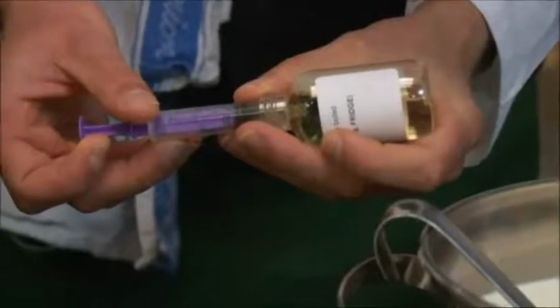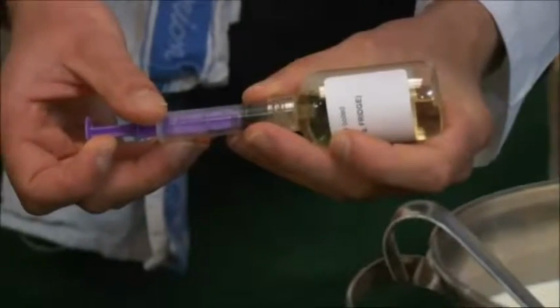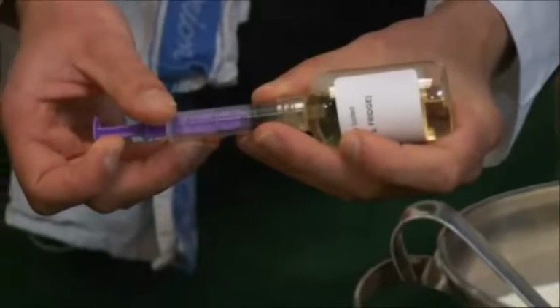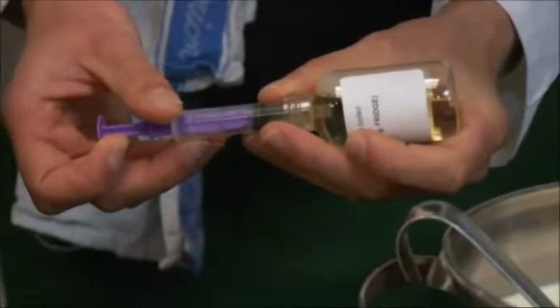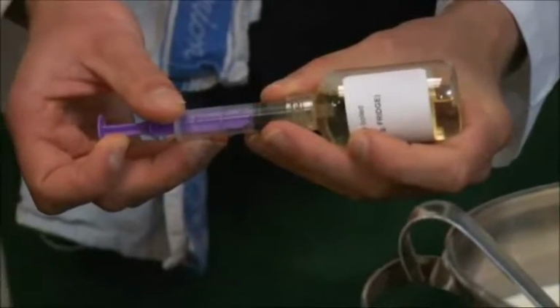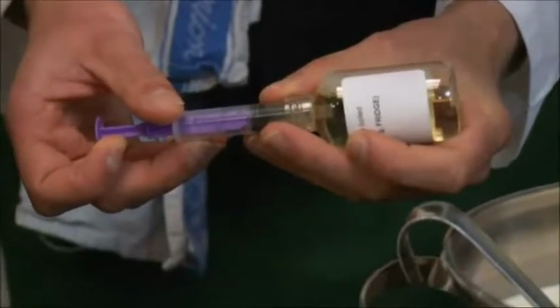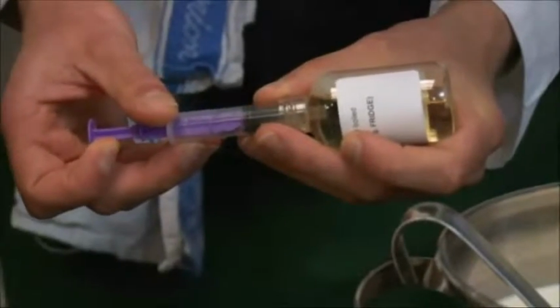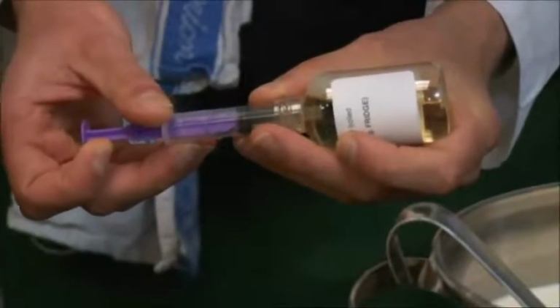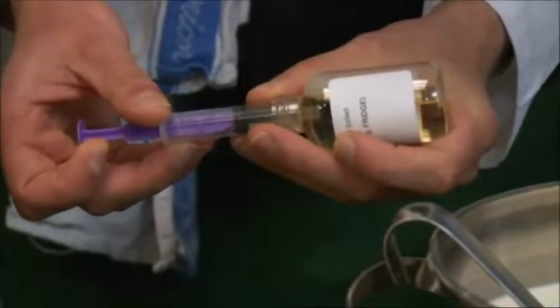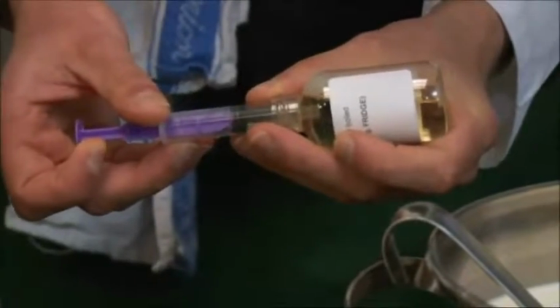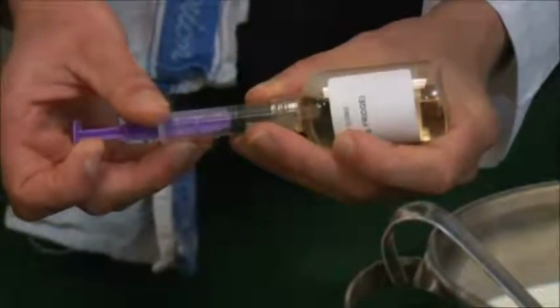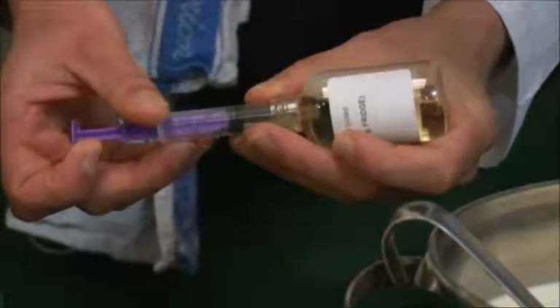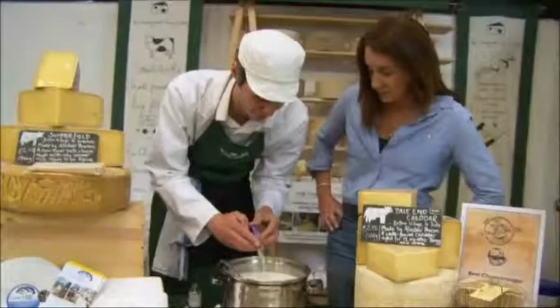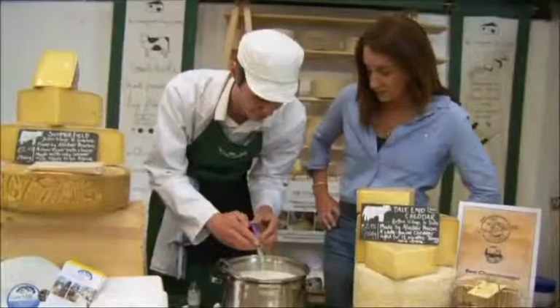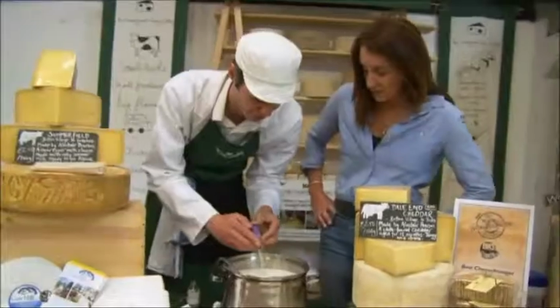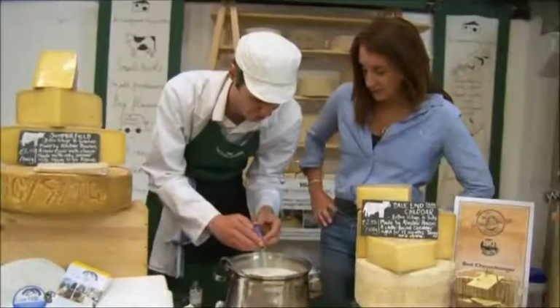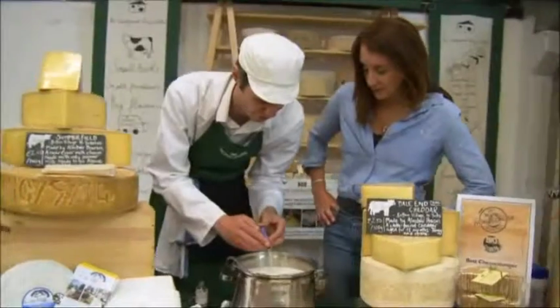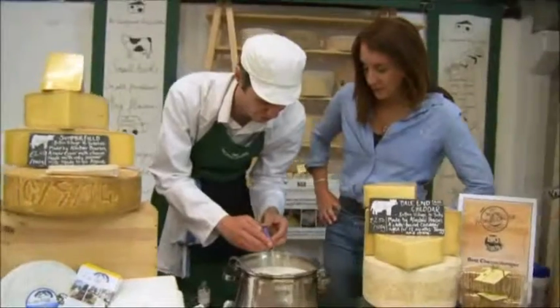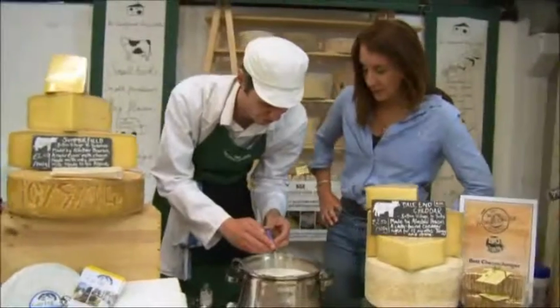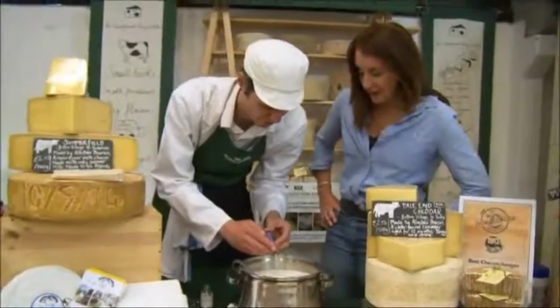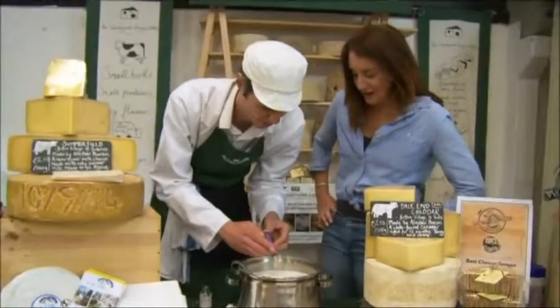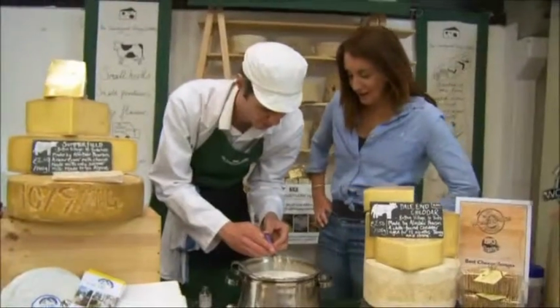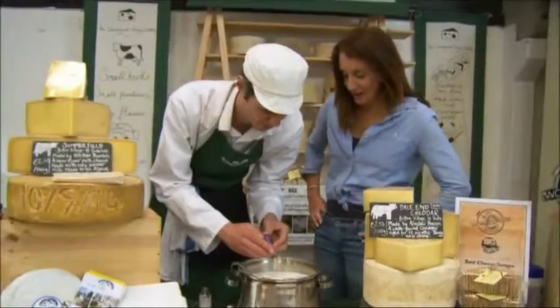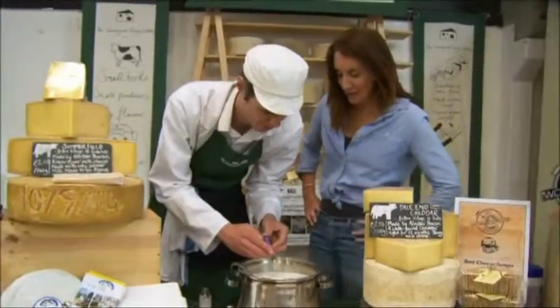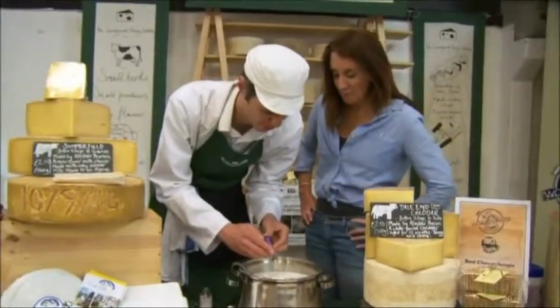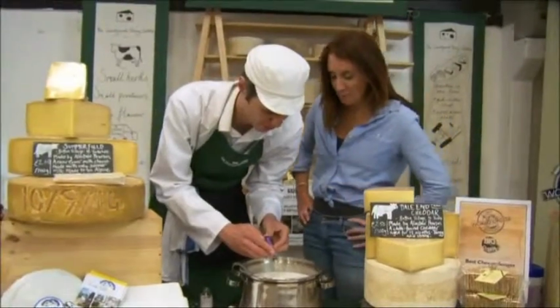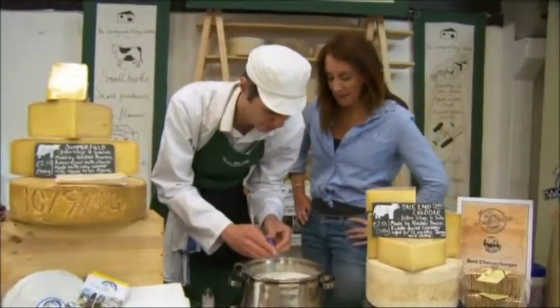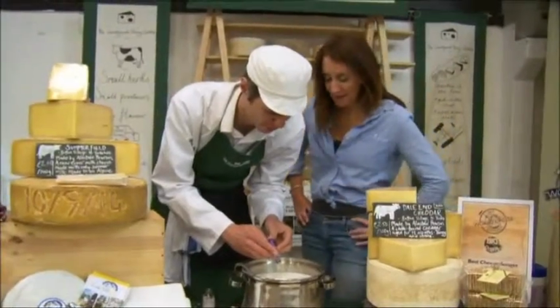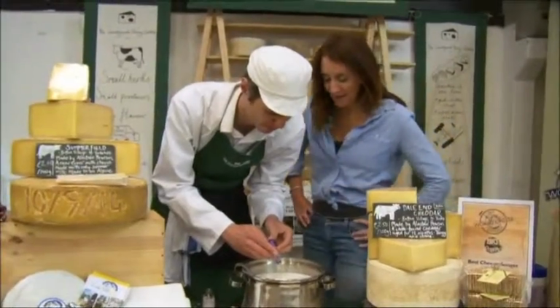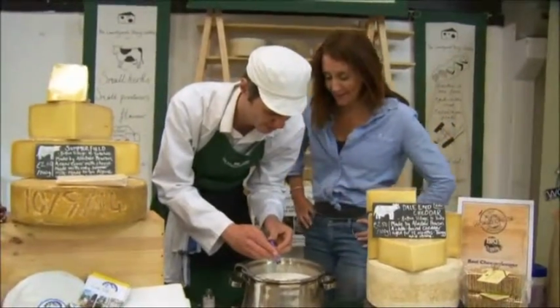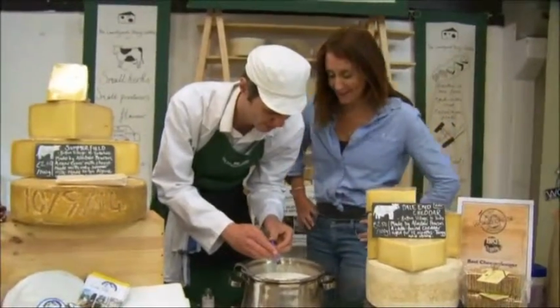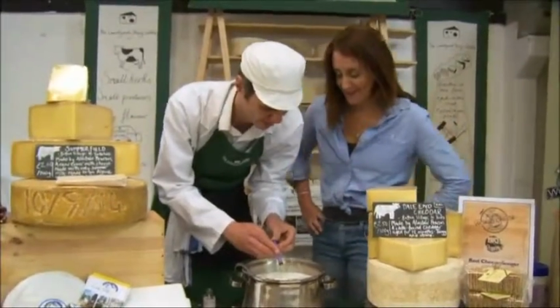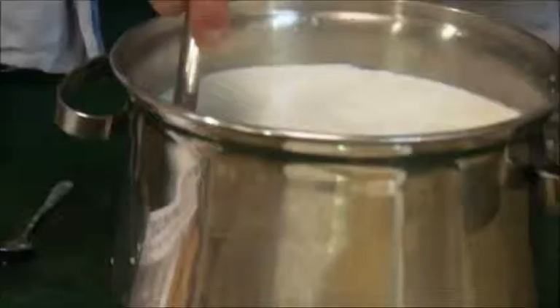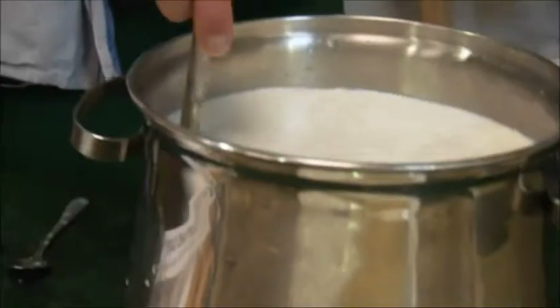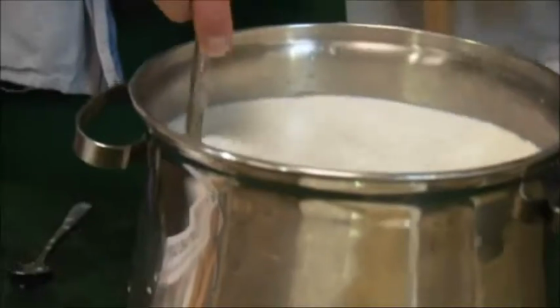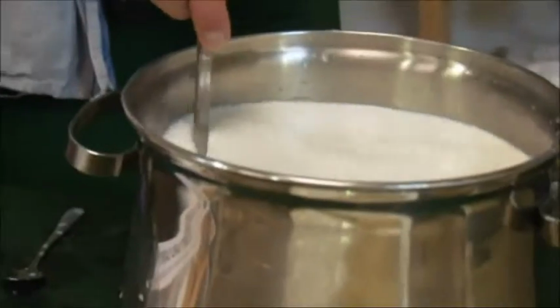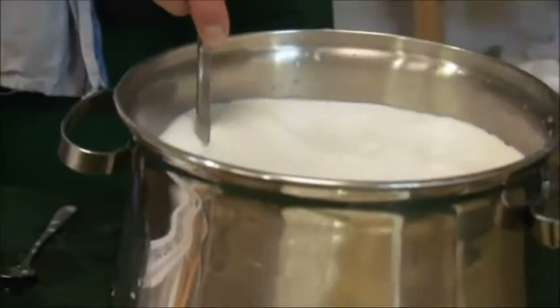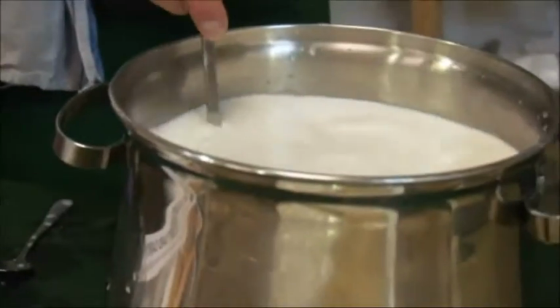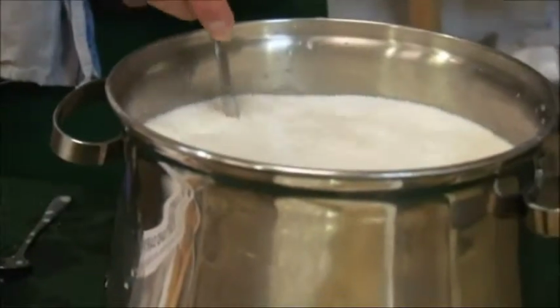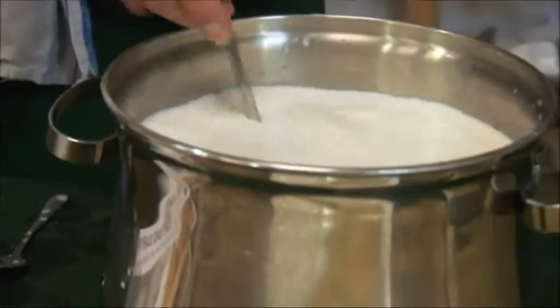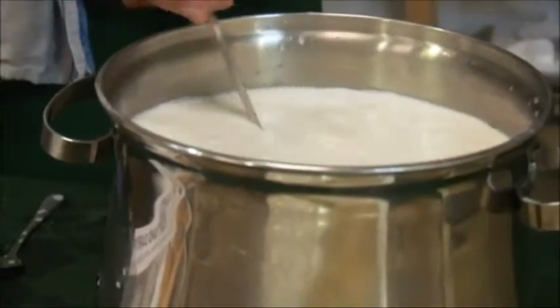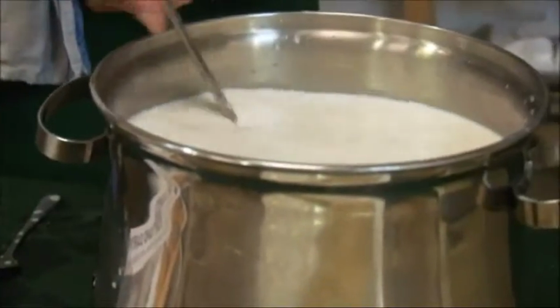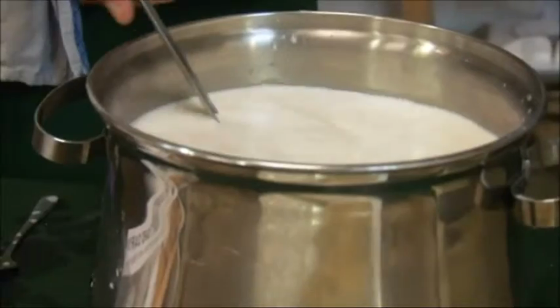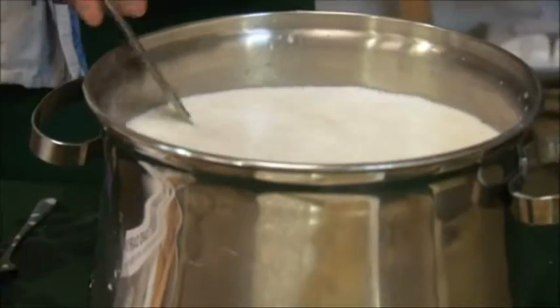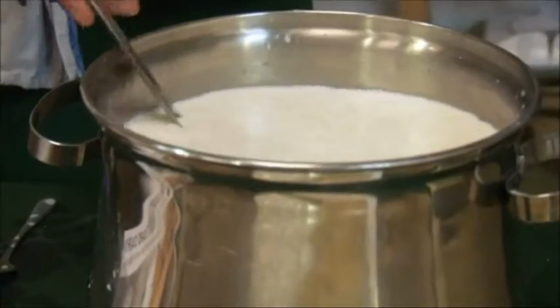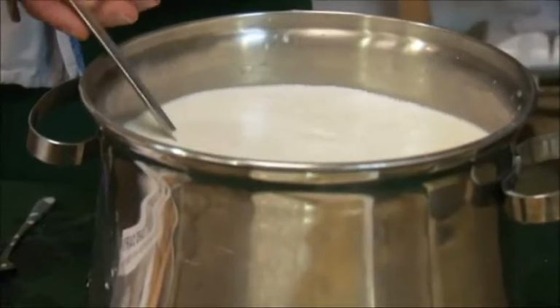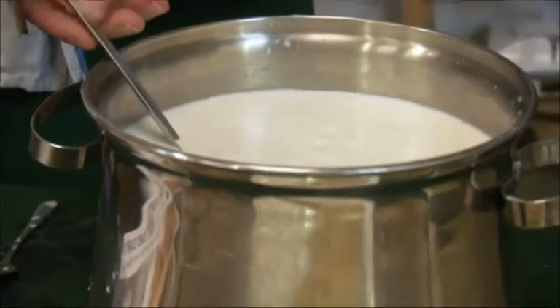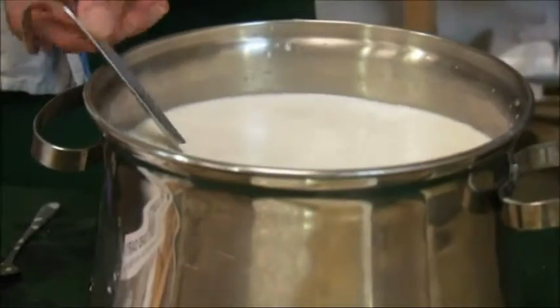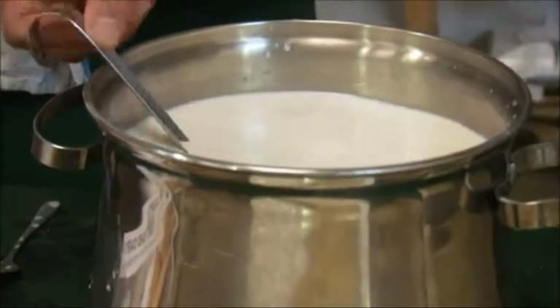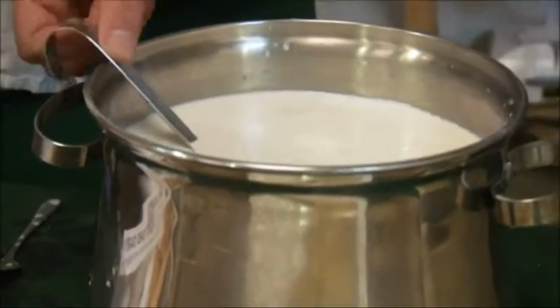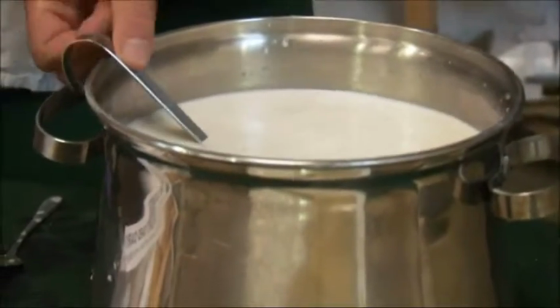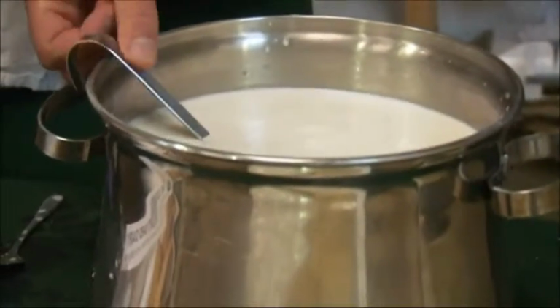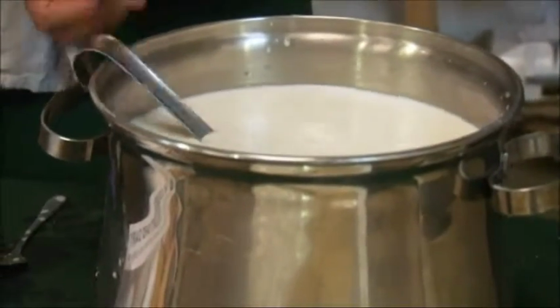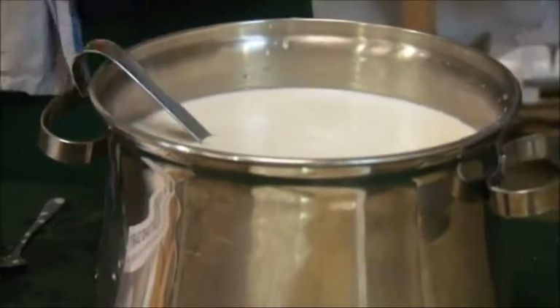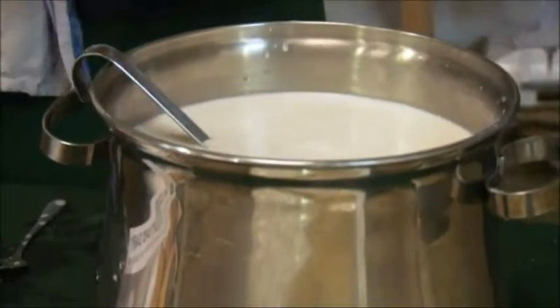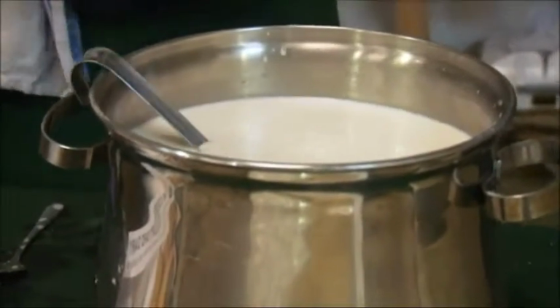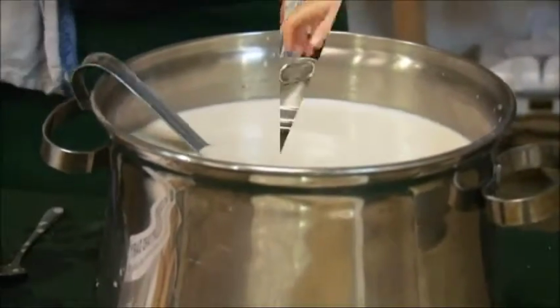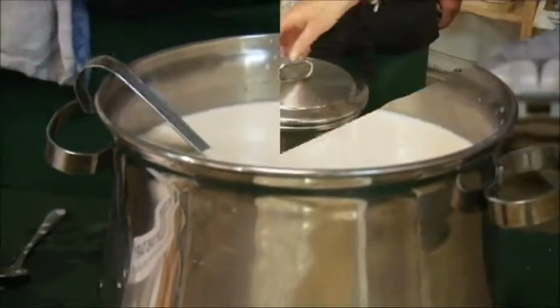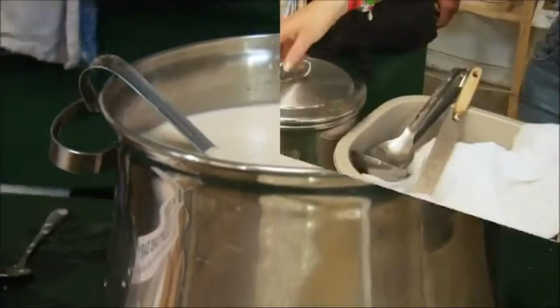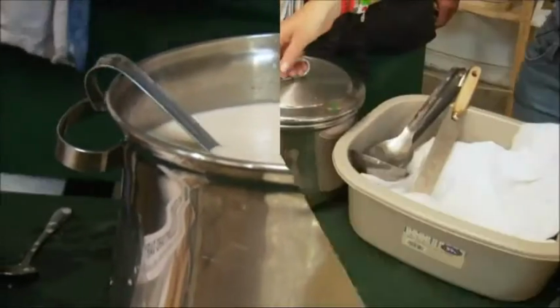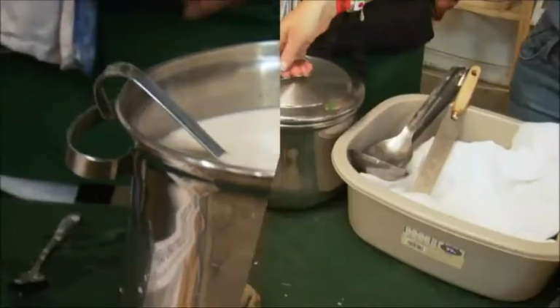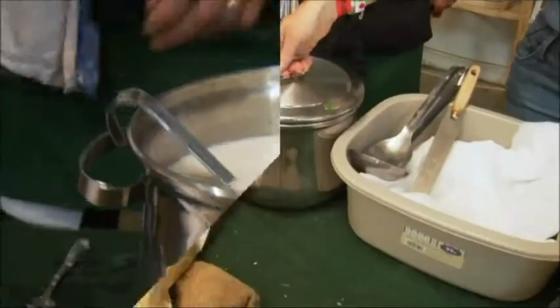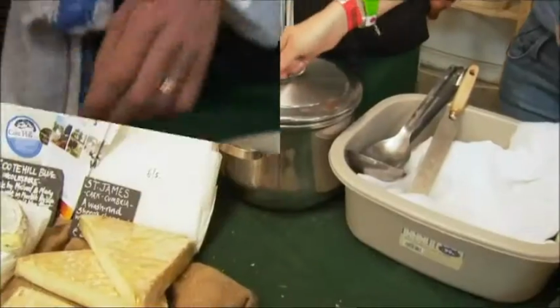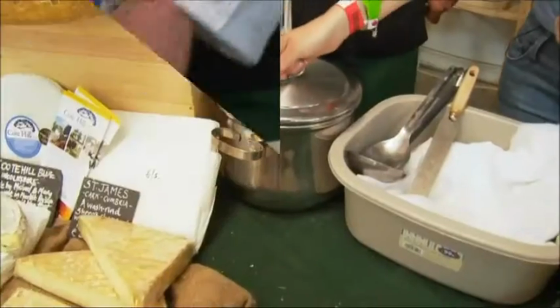We then add the key ingredient rennet, which separates the curds and the whey, then cover and leave on a low heat for four hours.